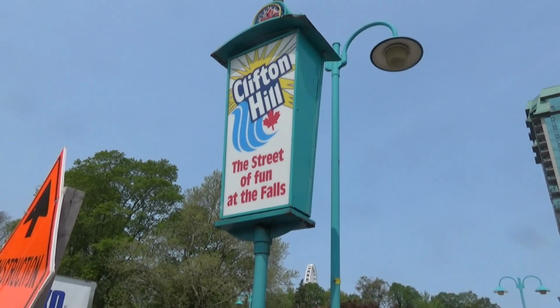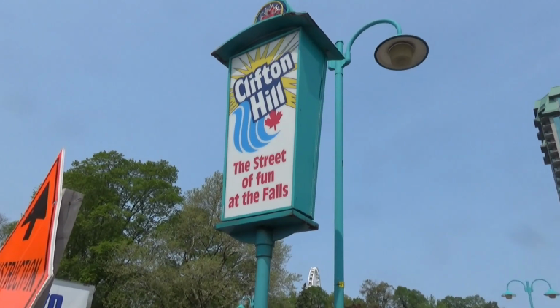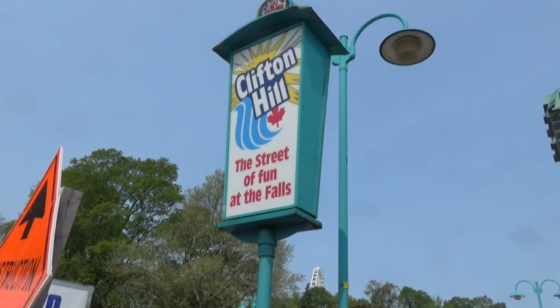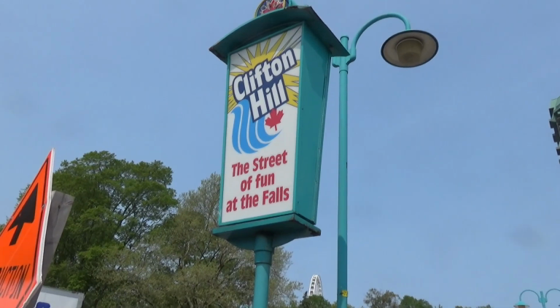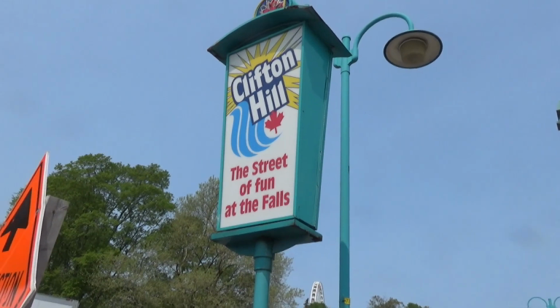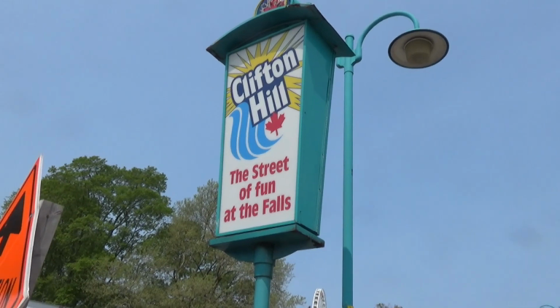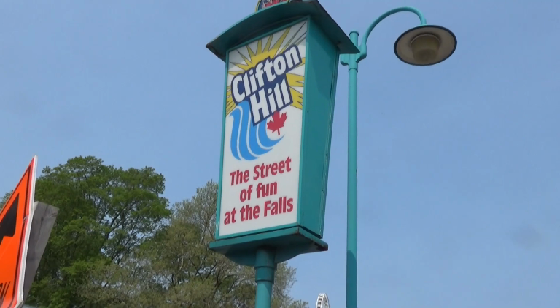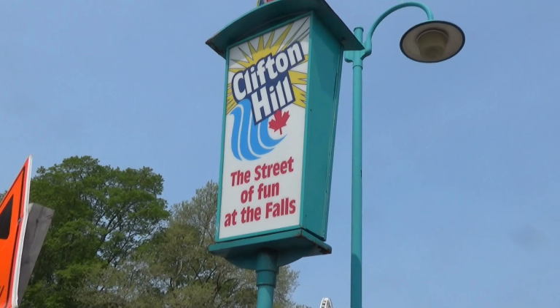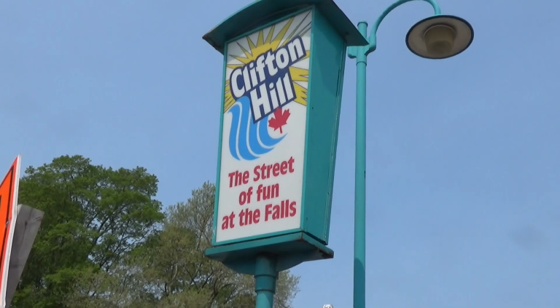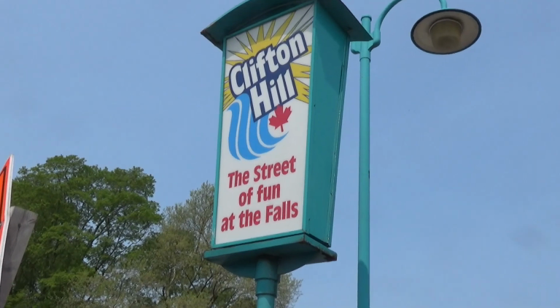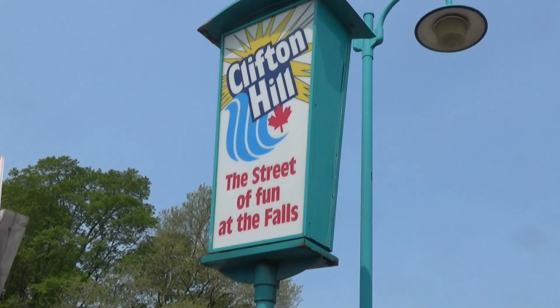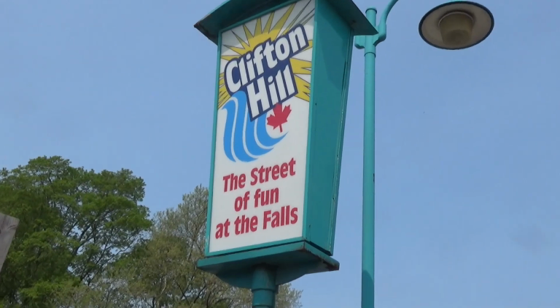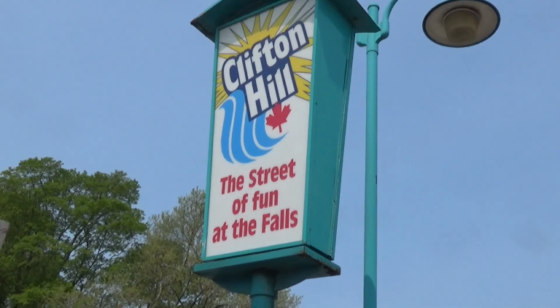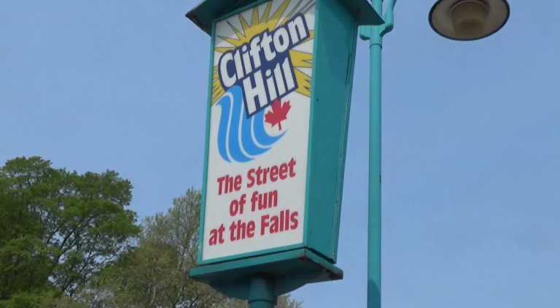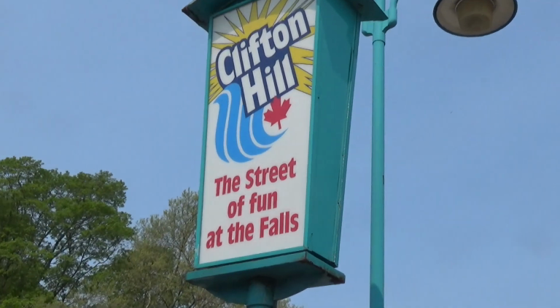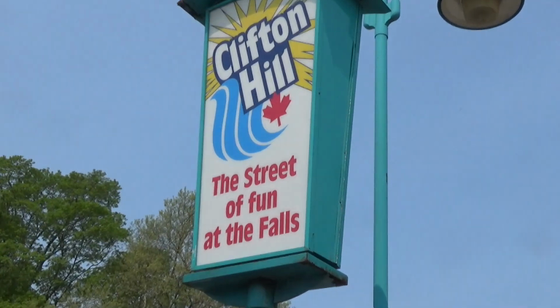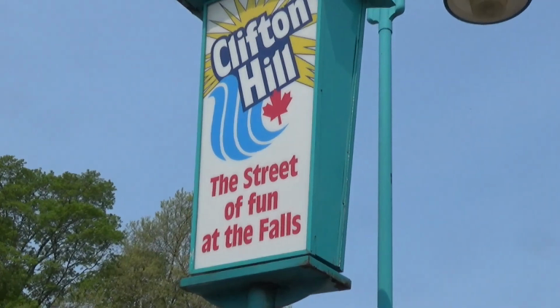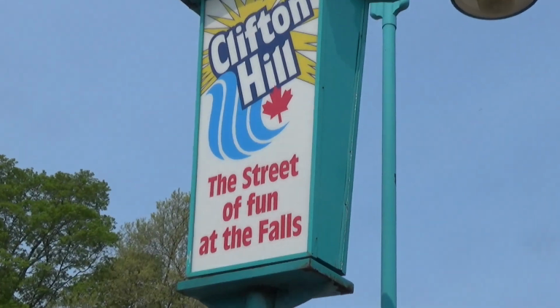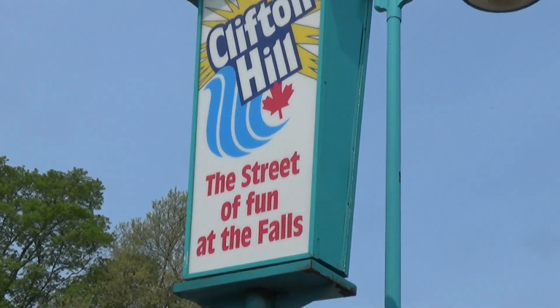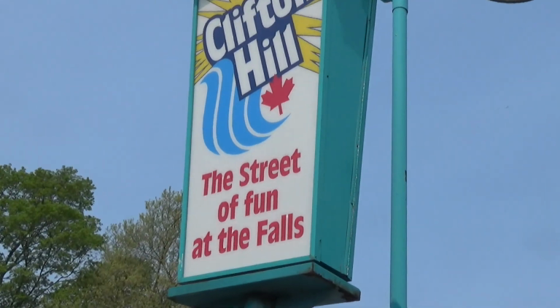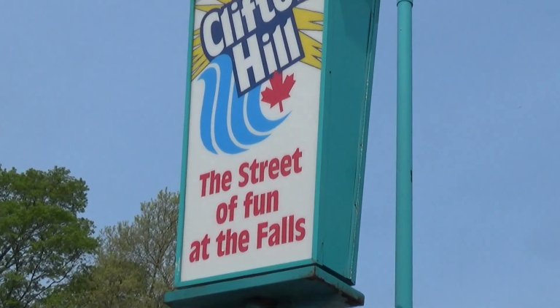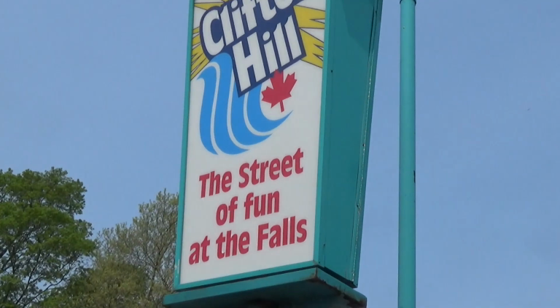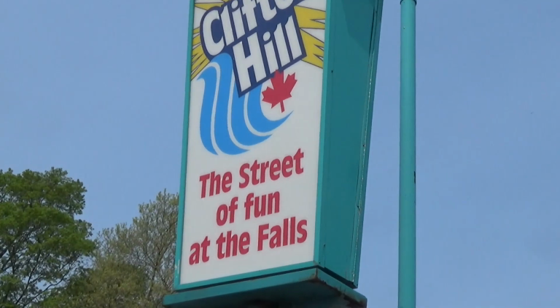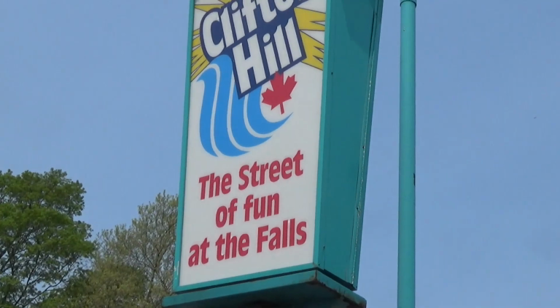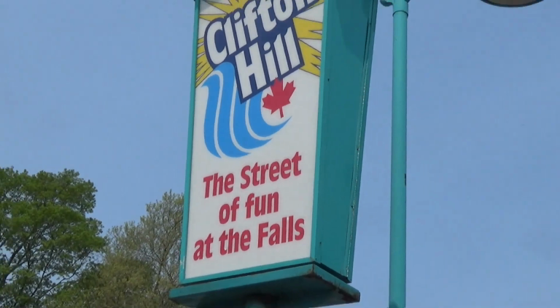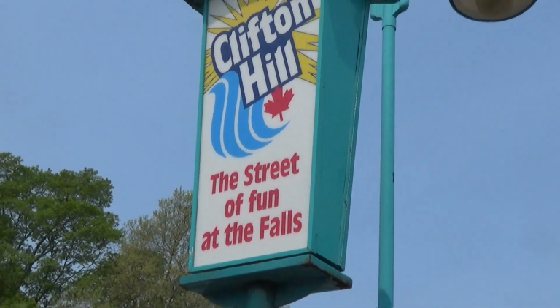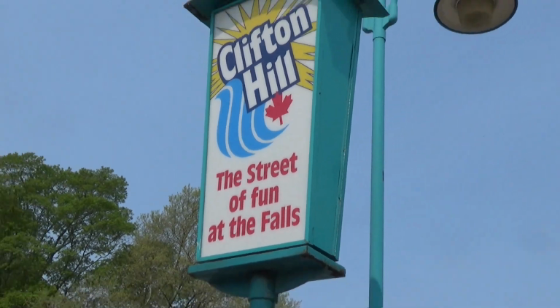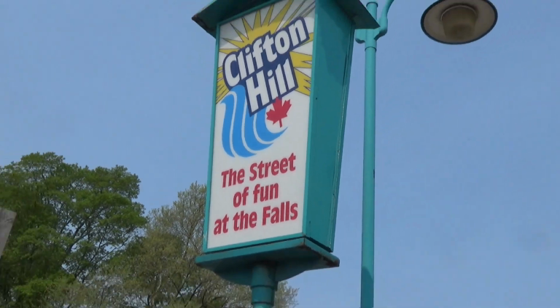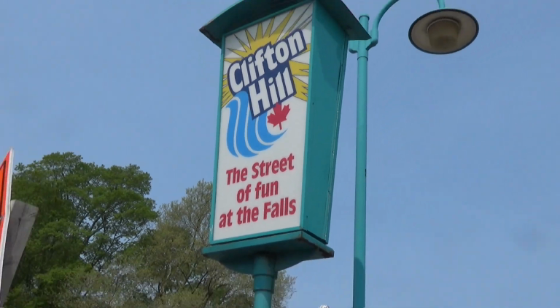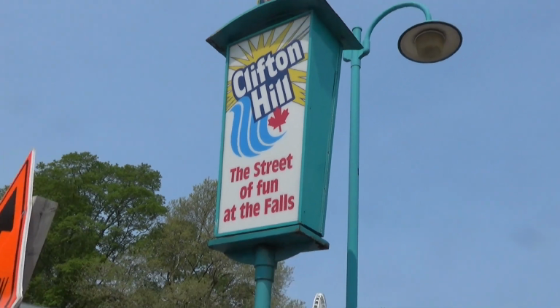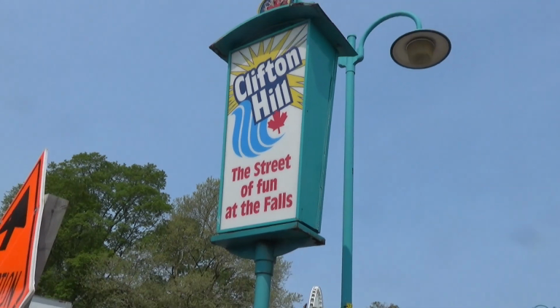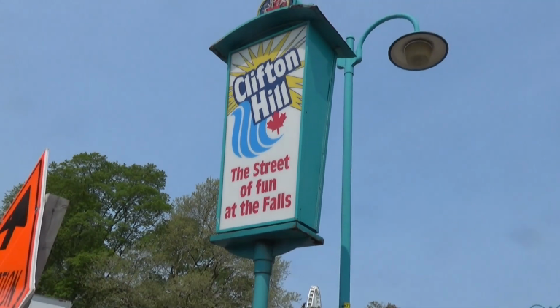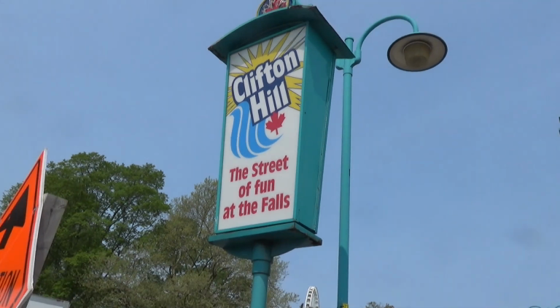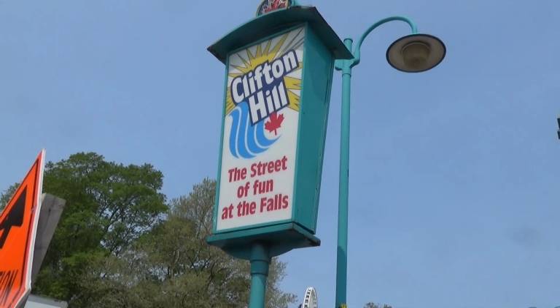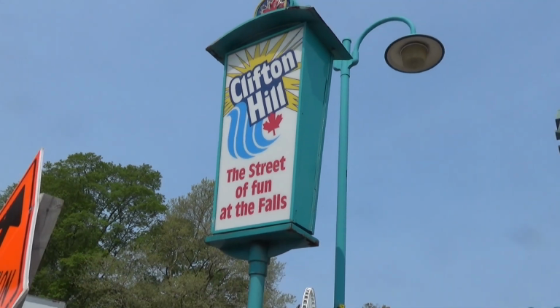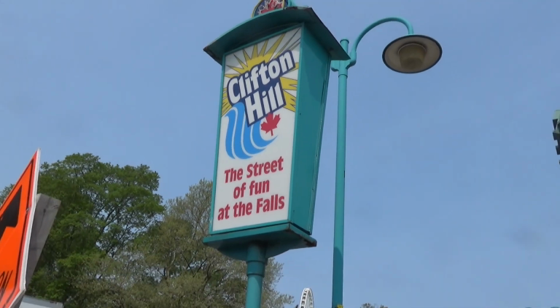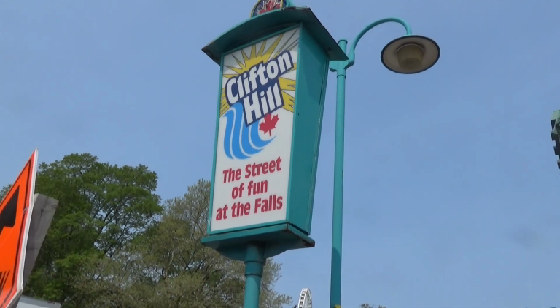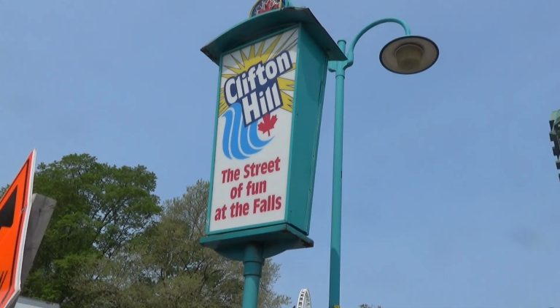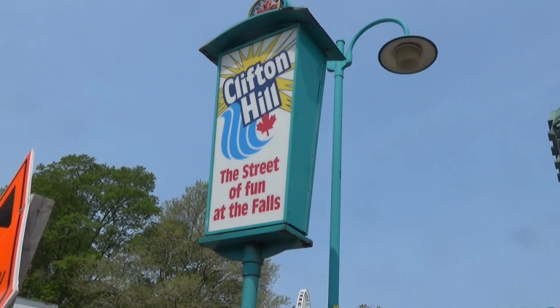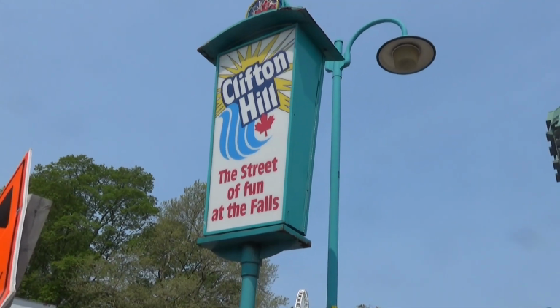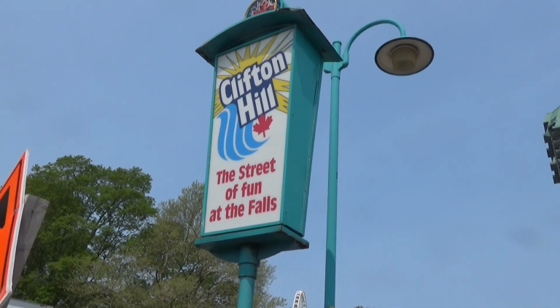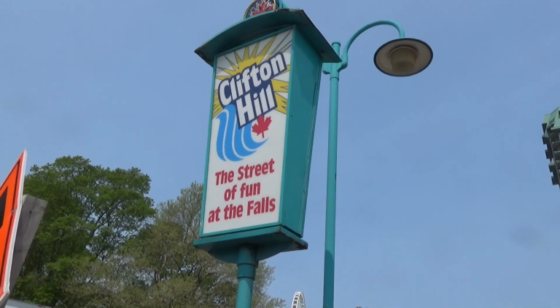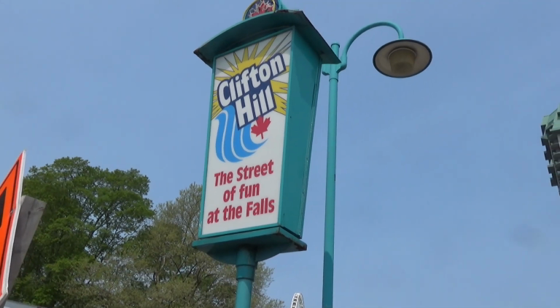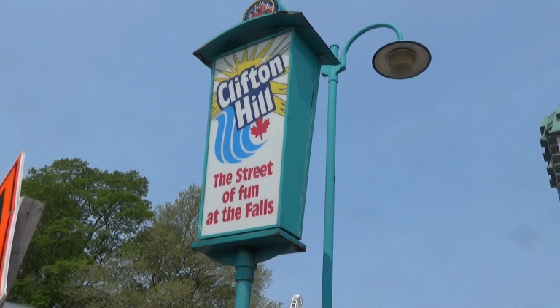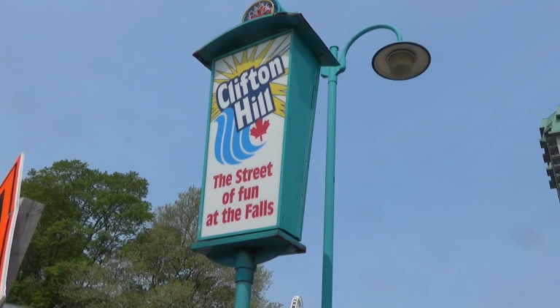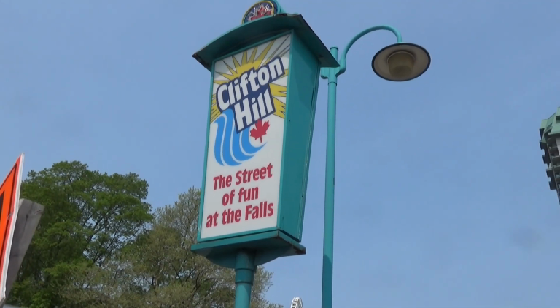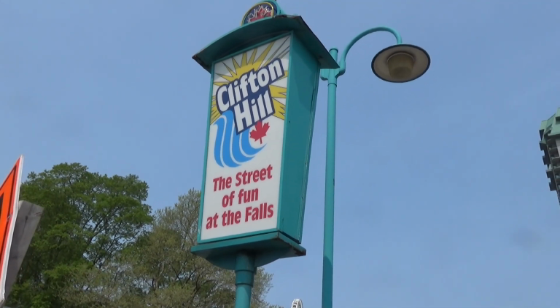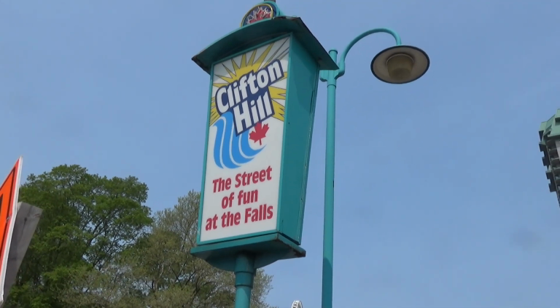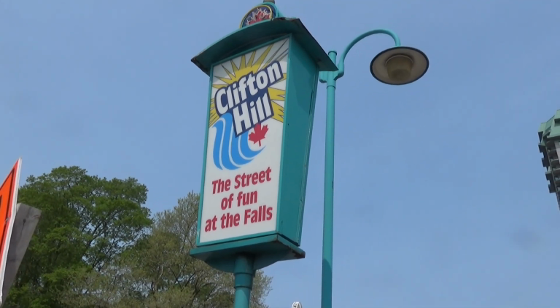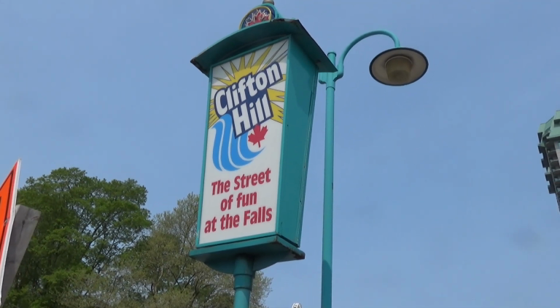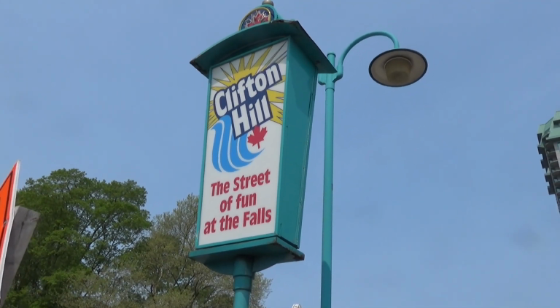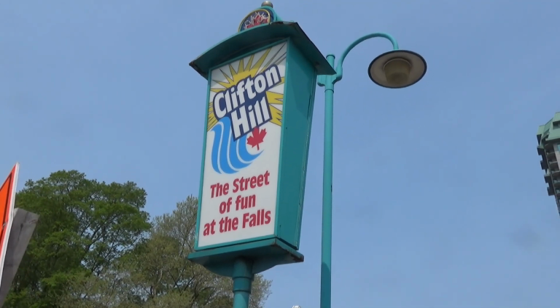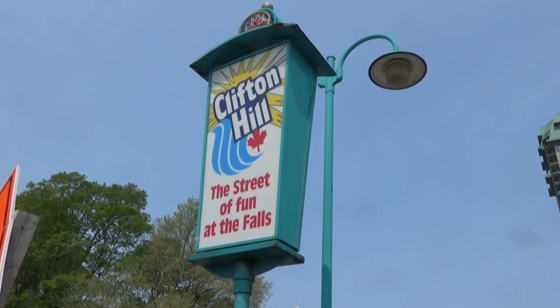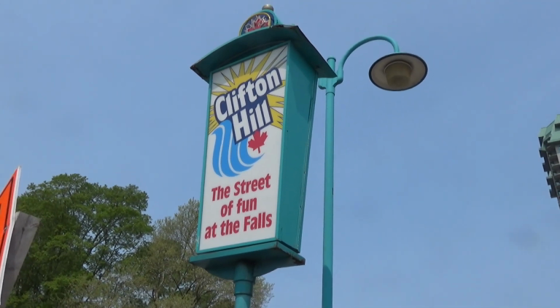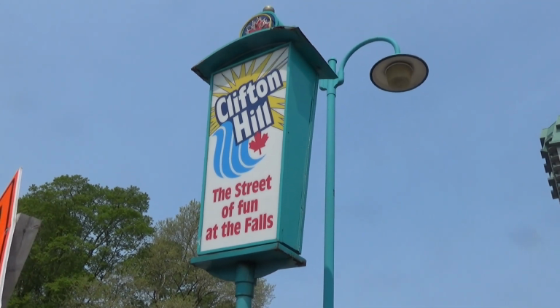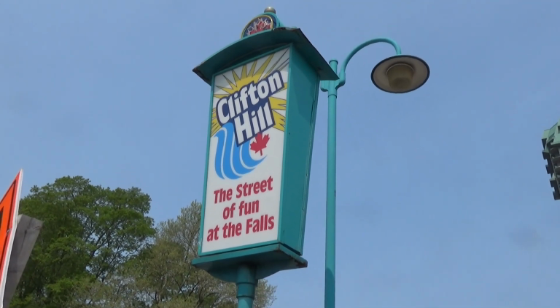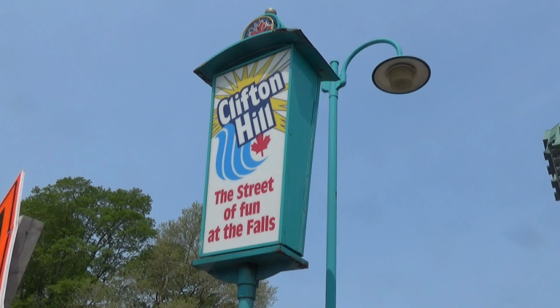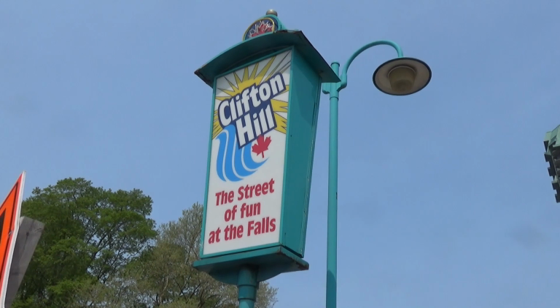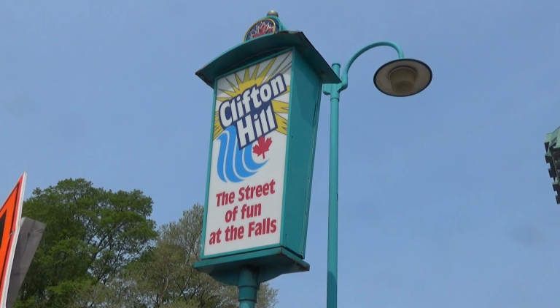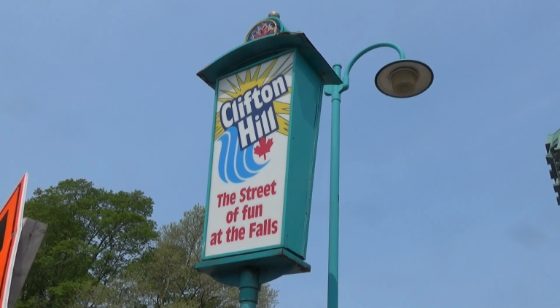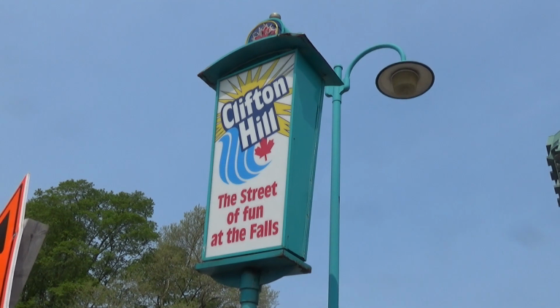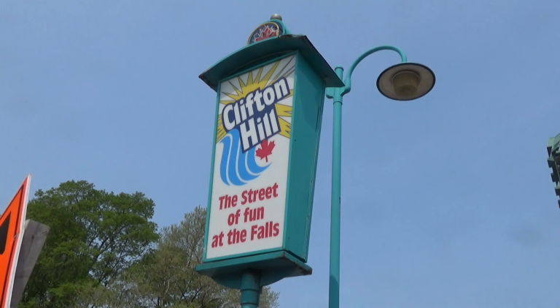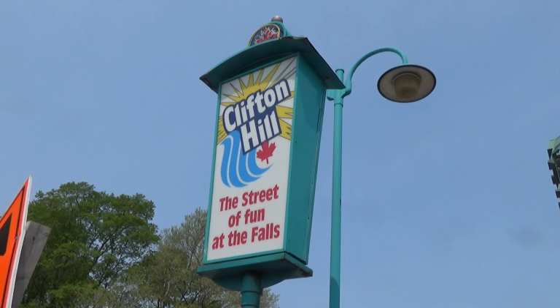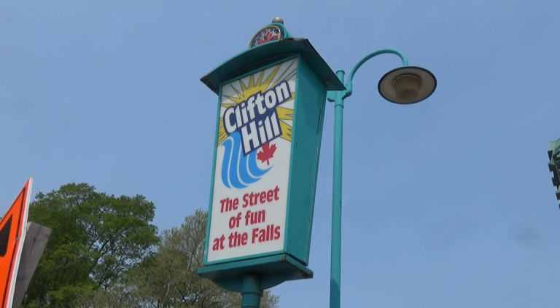This portion of the video is going to focus on Clifton Hill, the Street of Fun at the Falls. This is your cheesy tourism destination of fun.